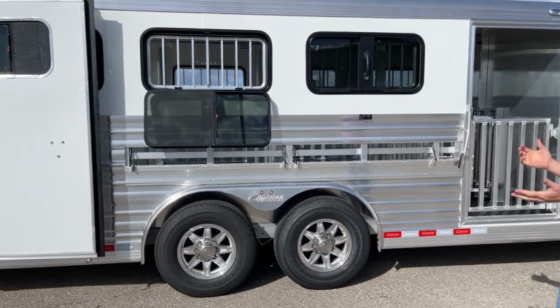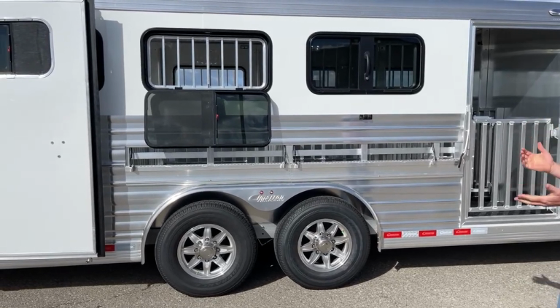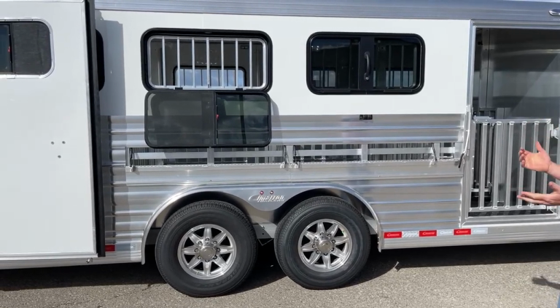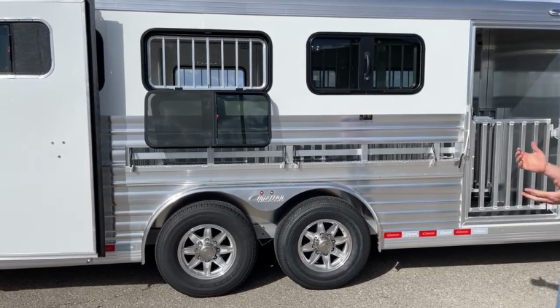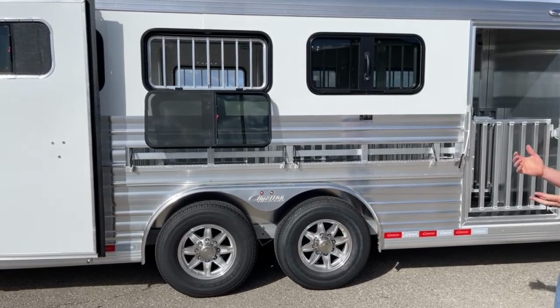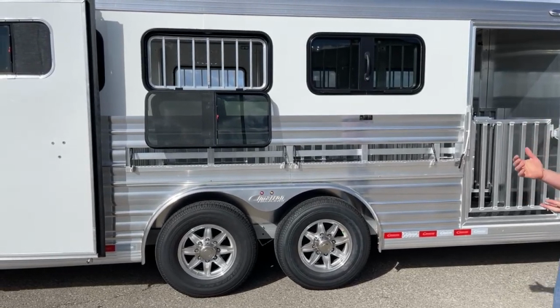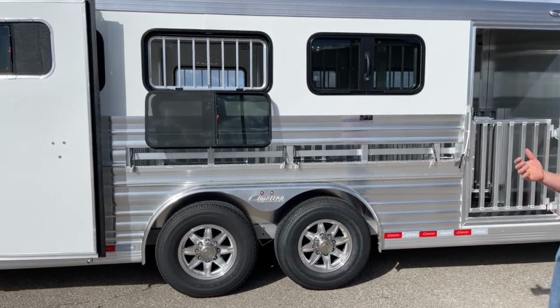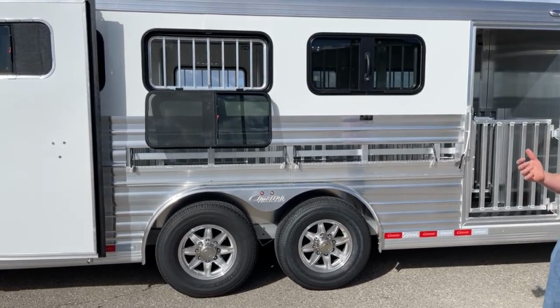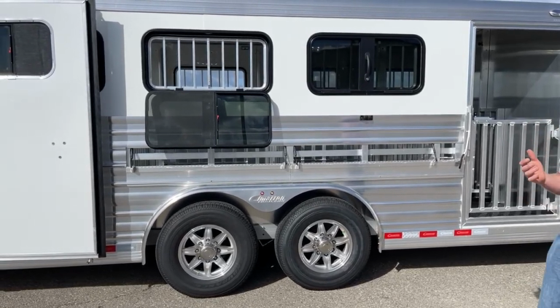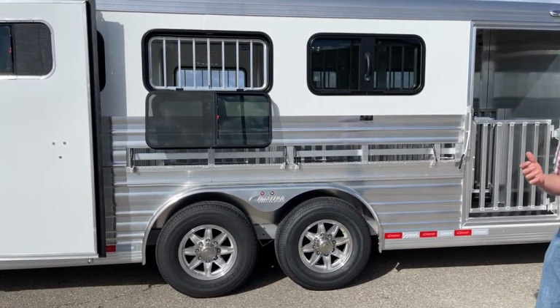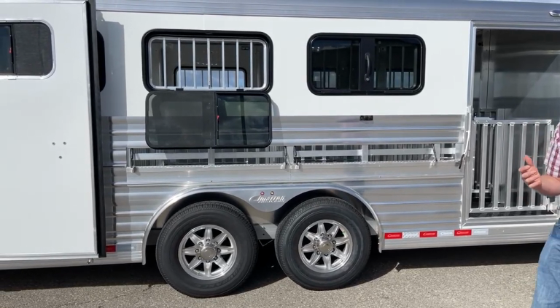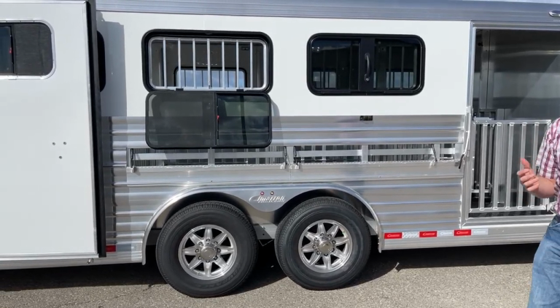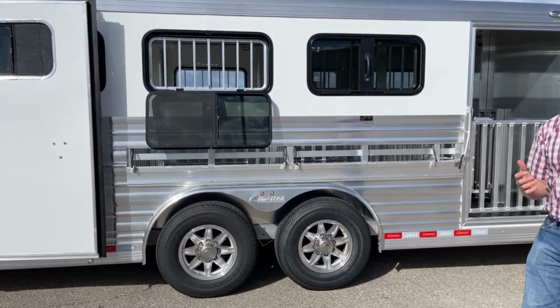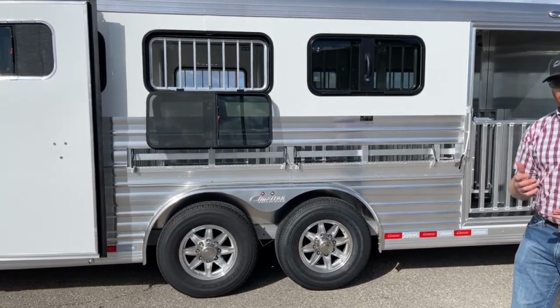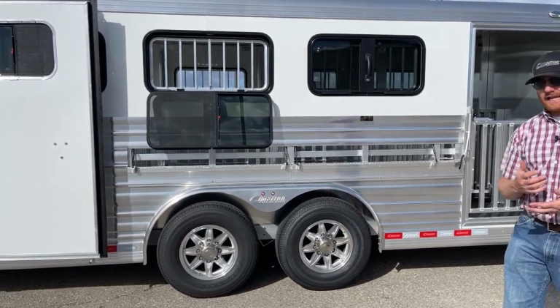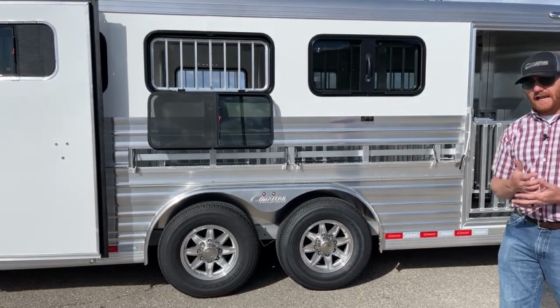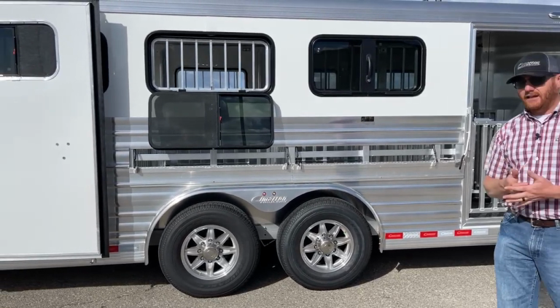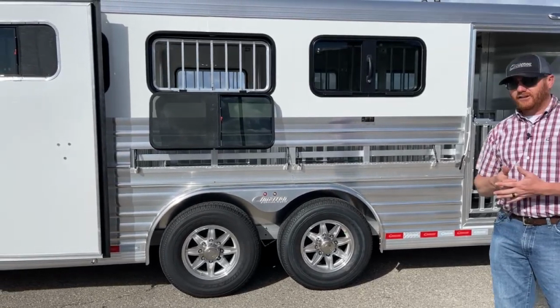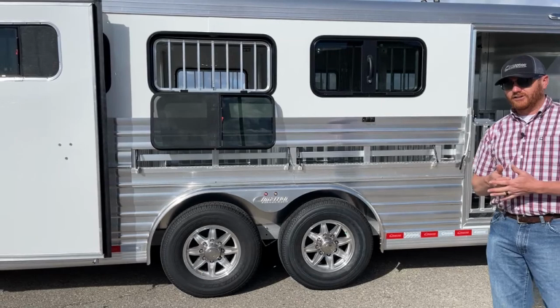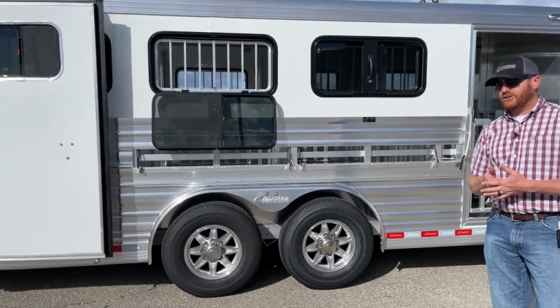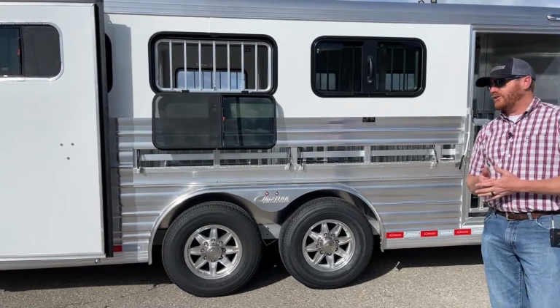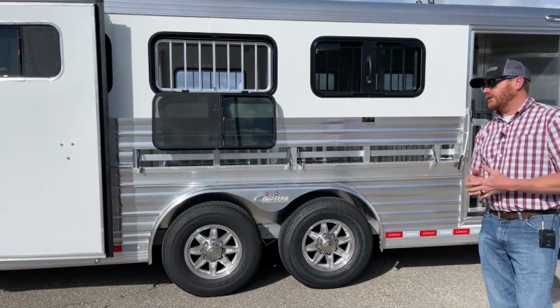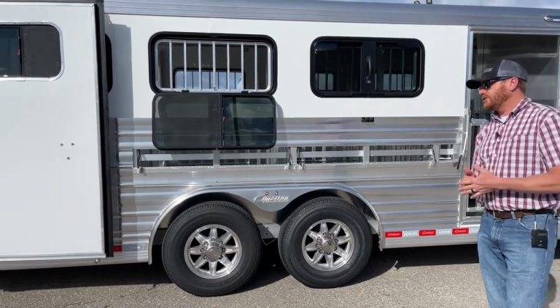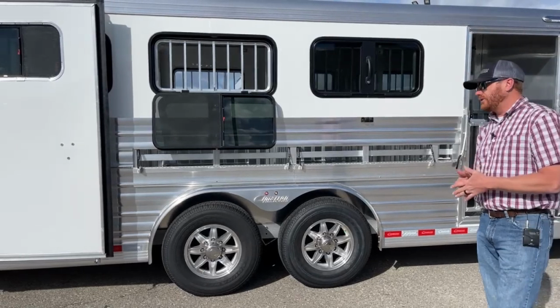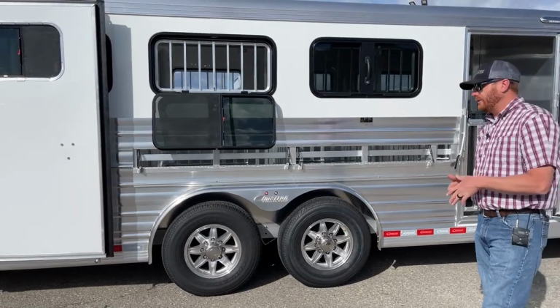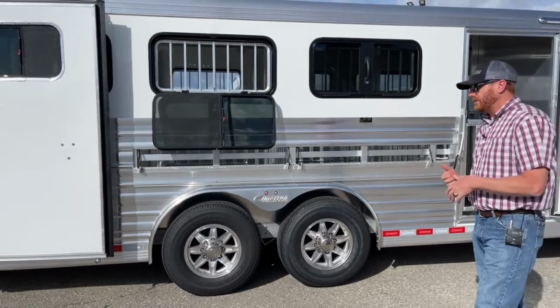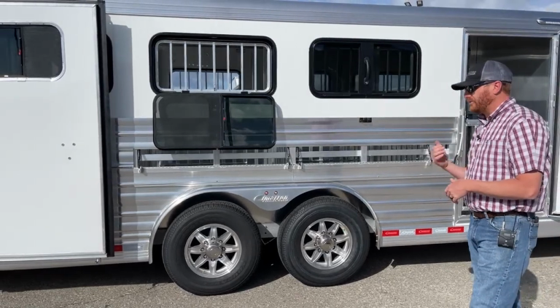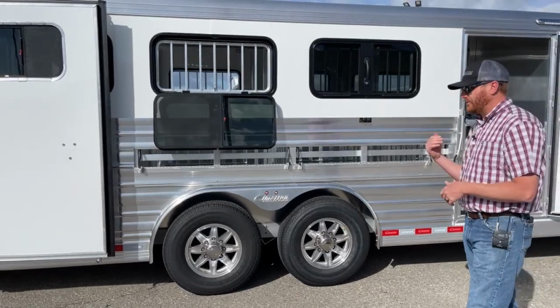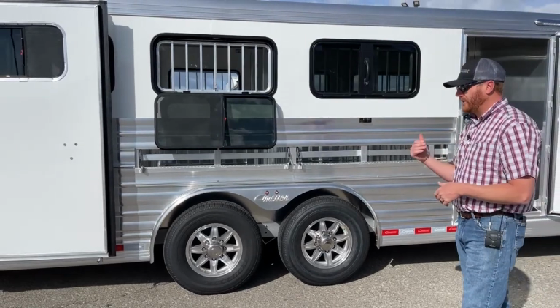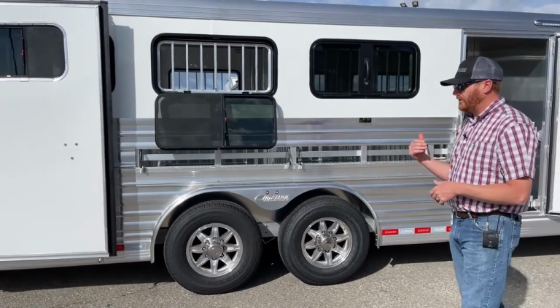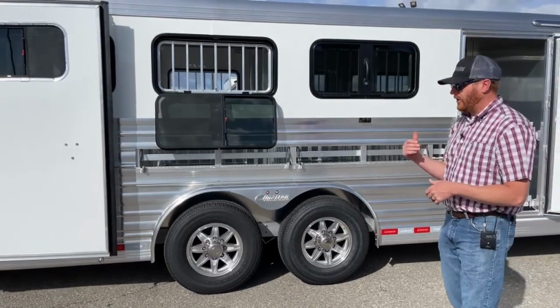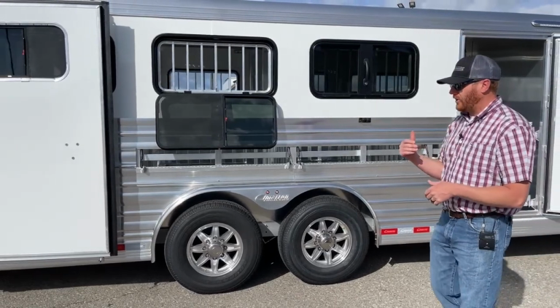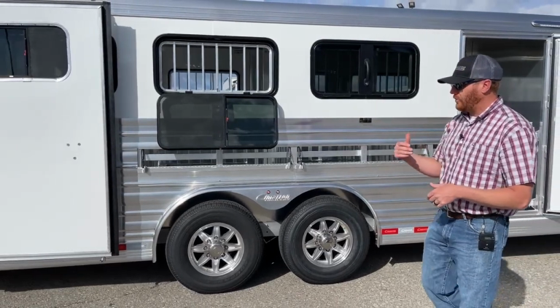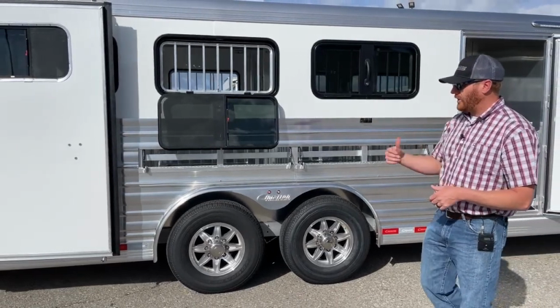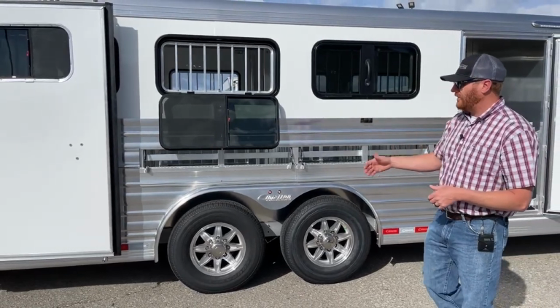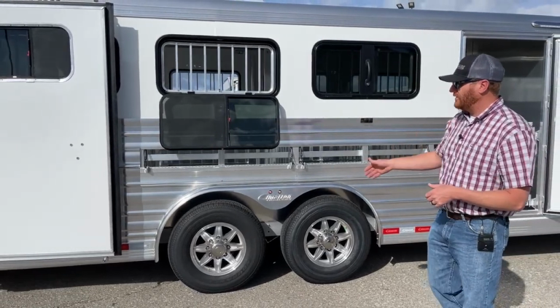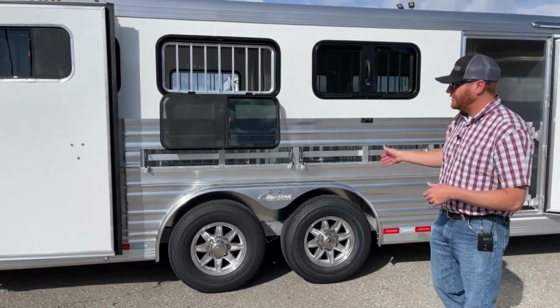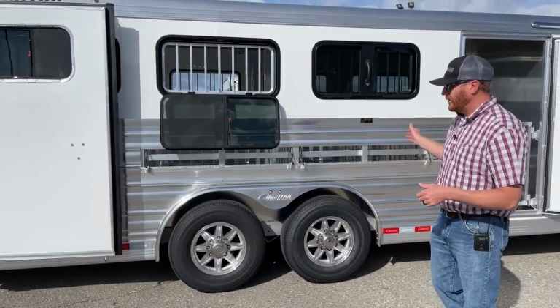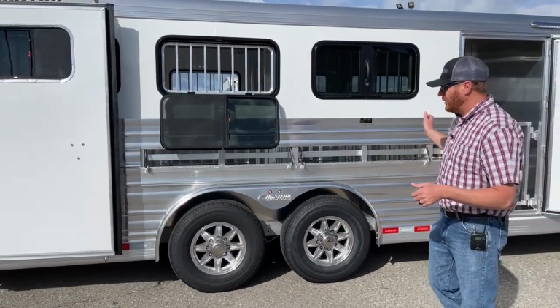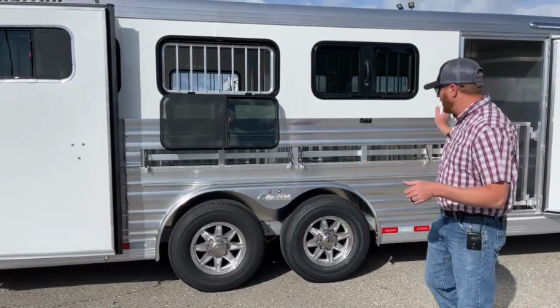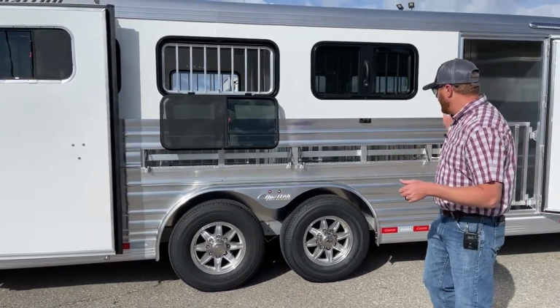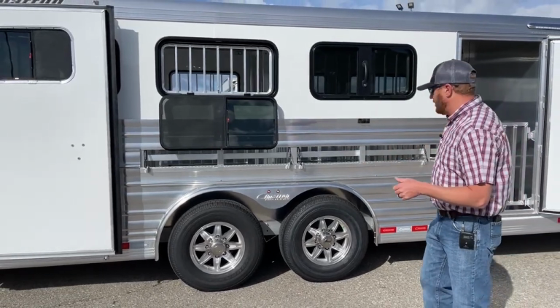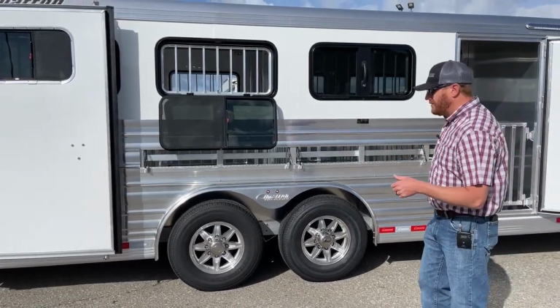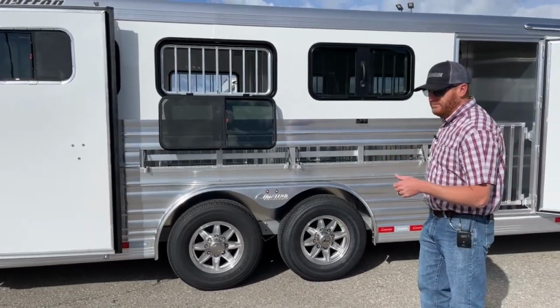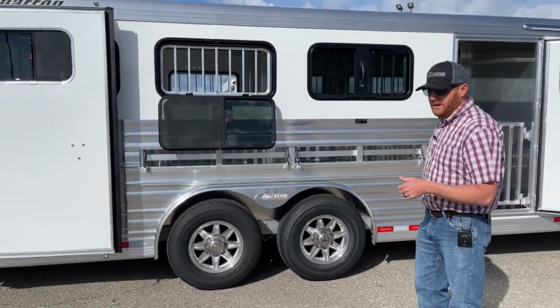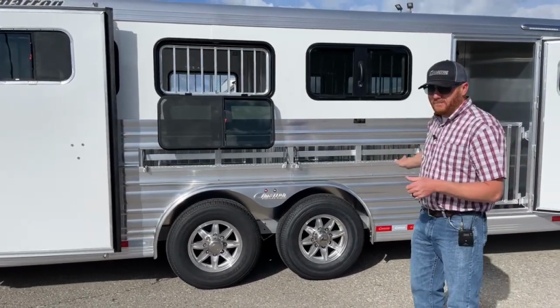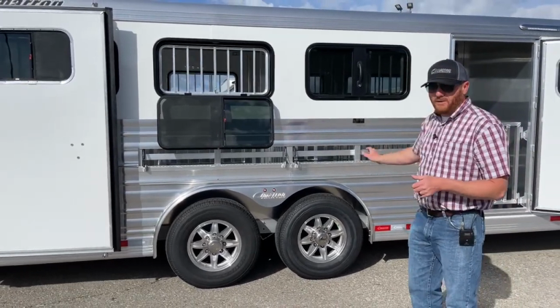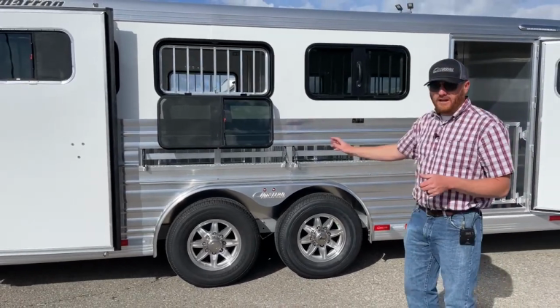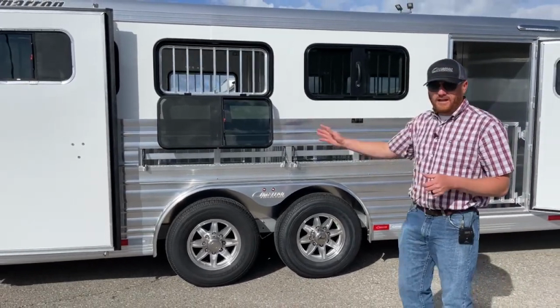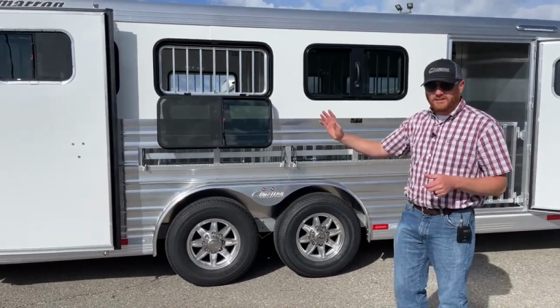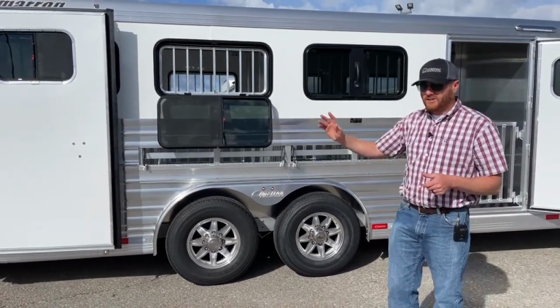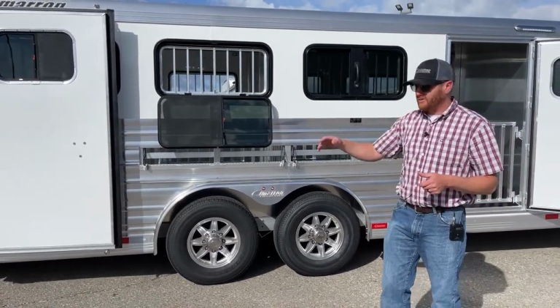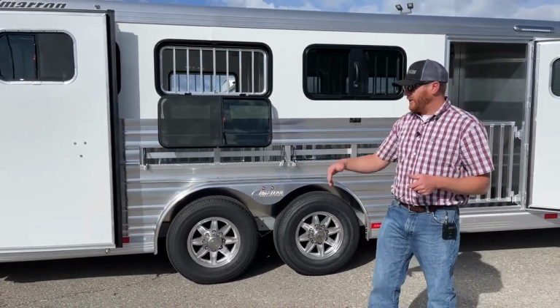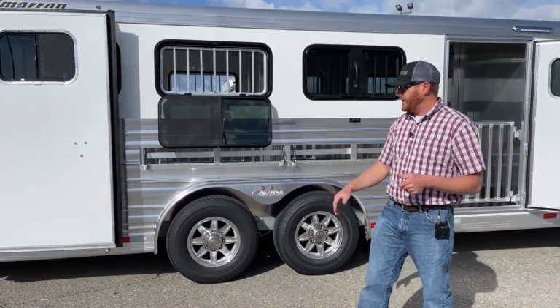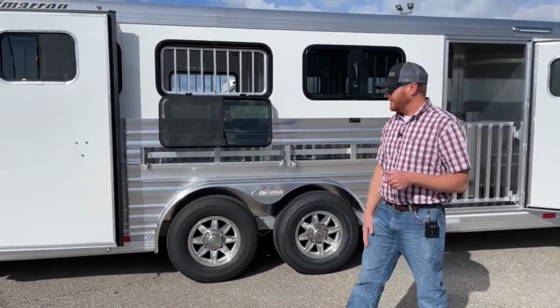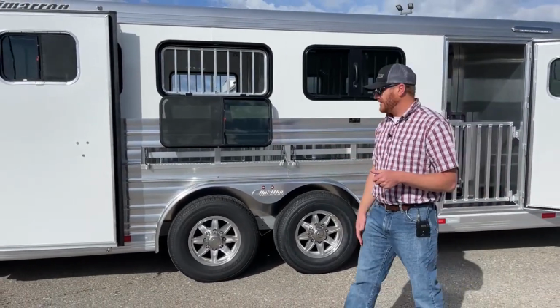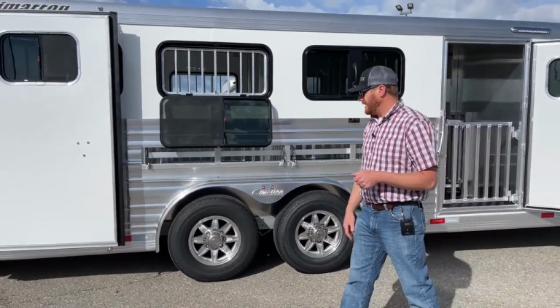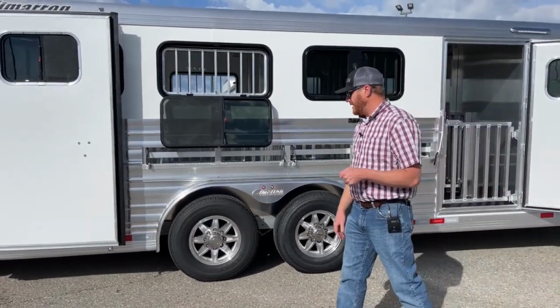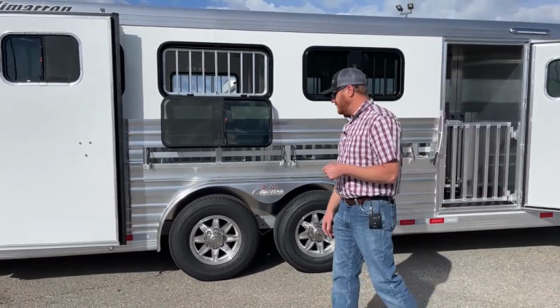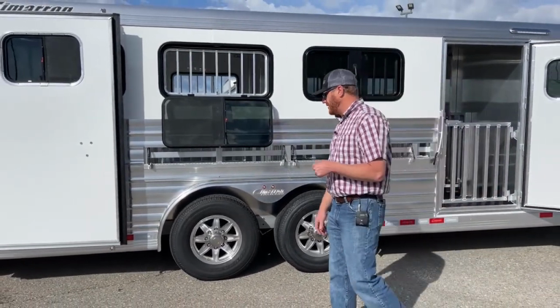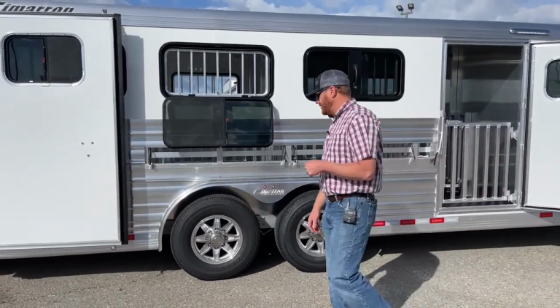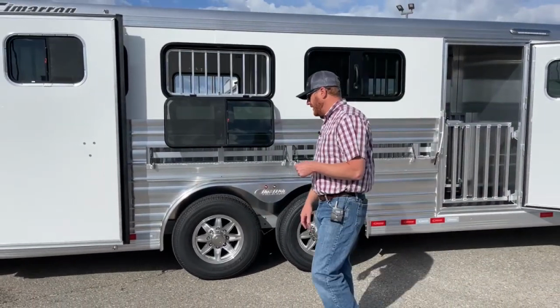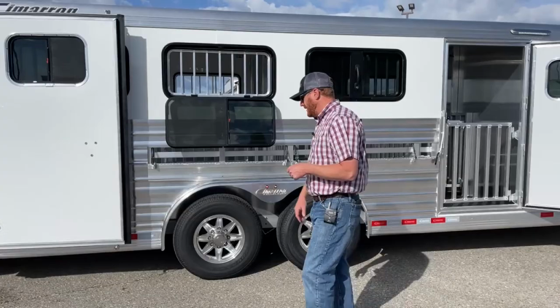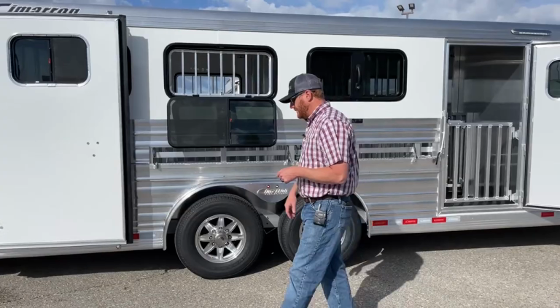Warranty on the trailer itself is an 8-year structure with 3-year hardware — bumper to hitch, three years, they cover the trailer.